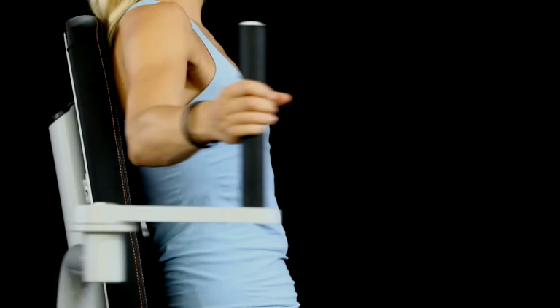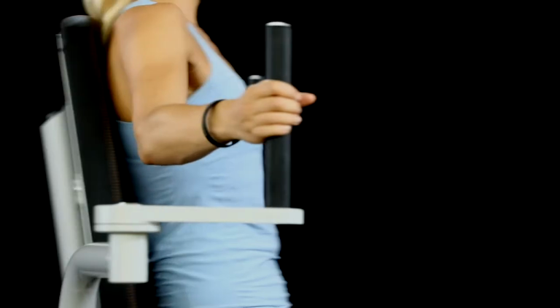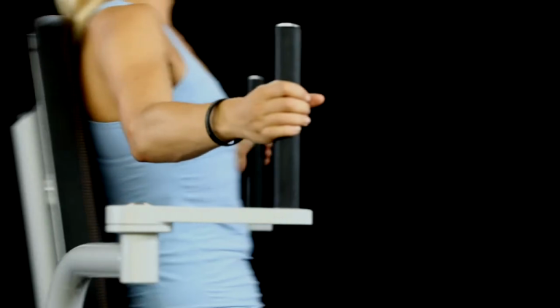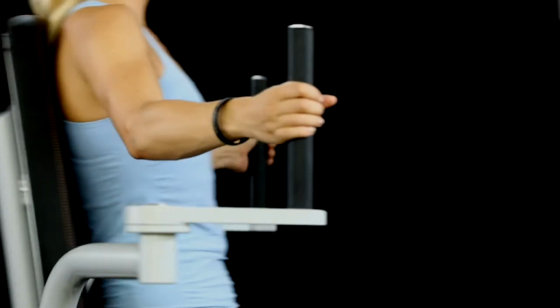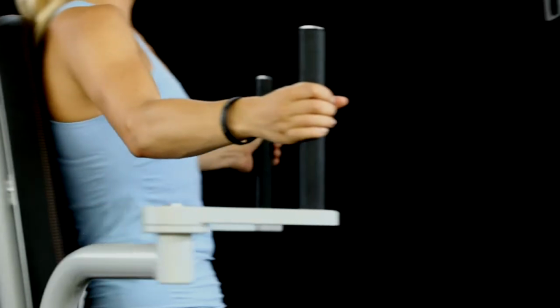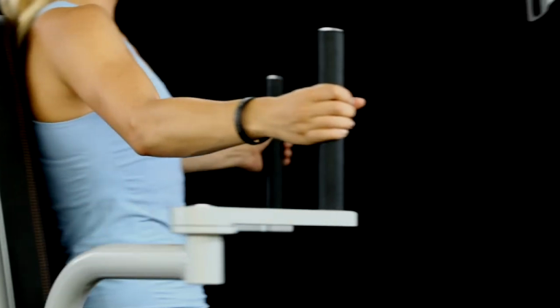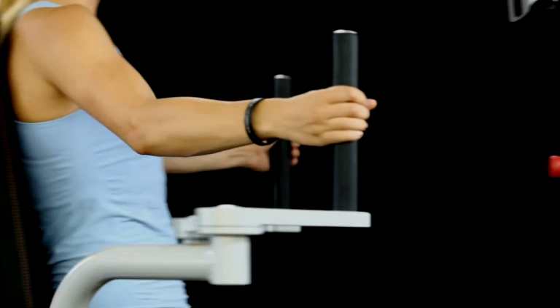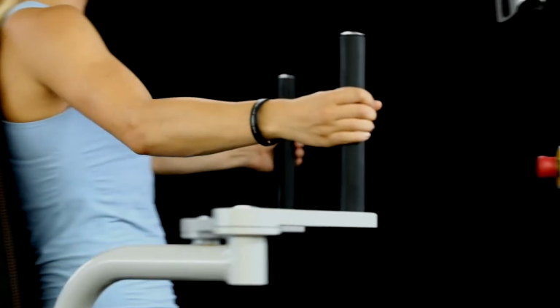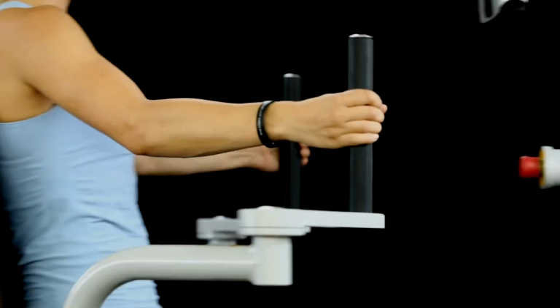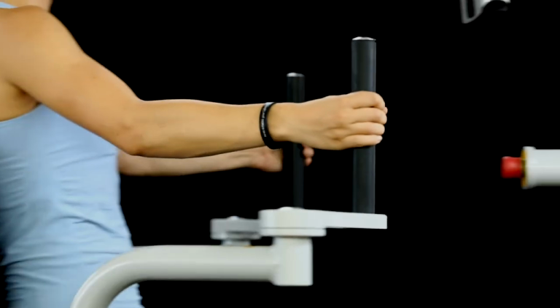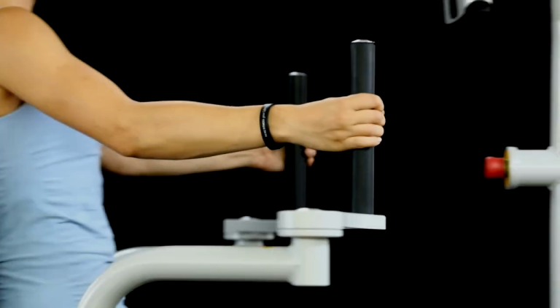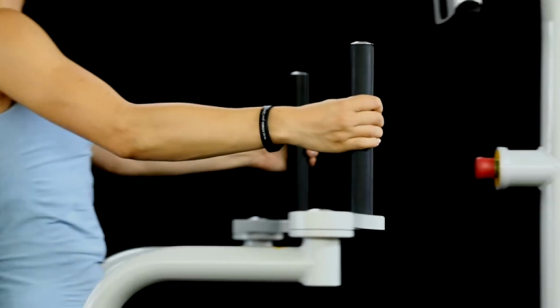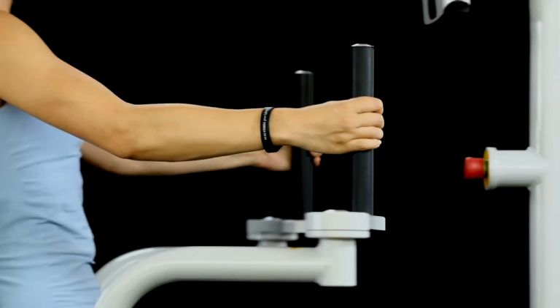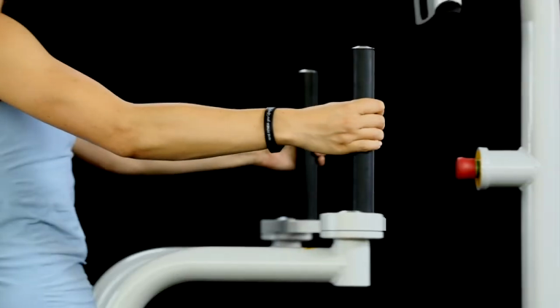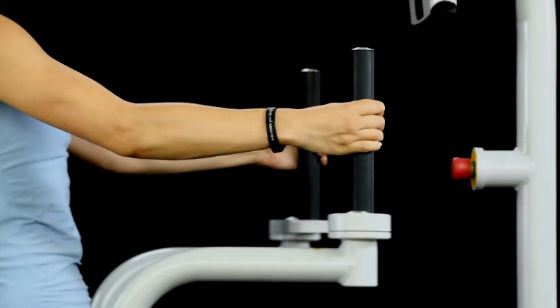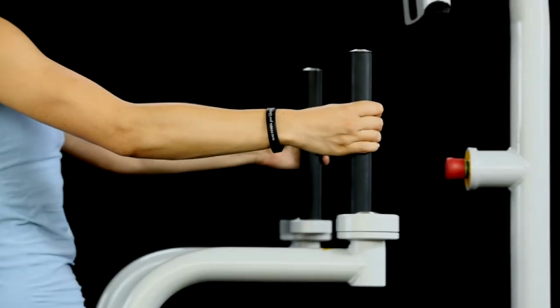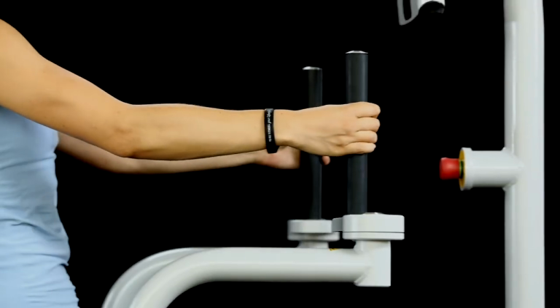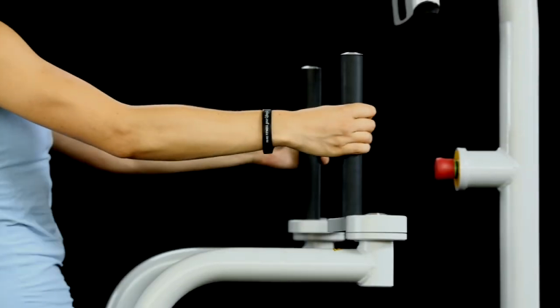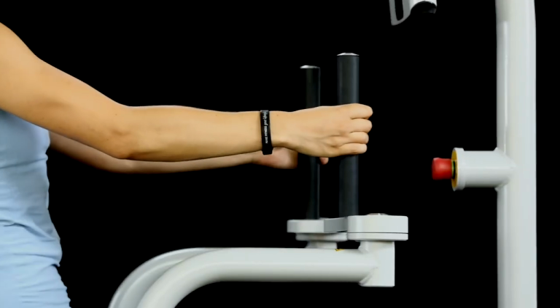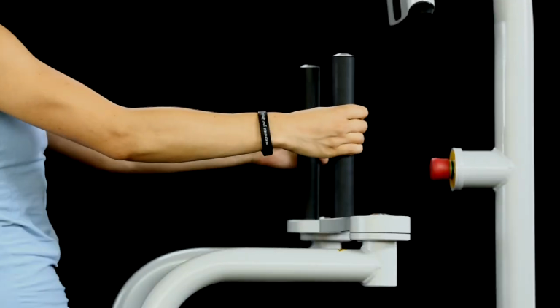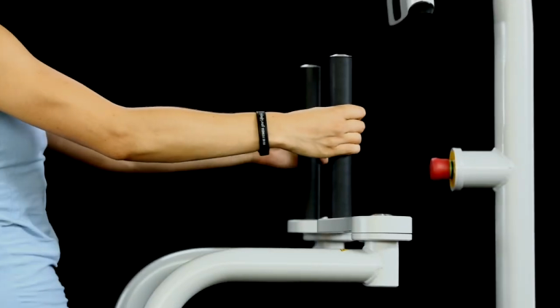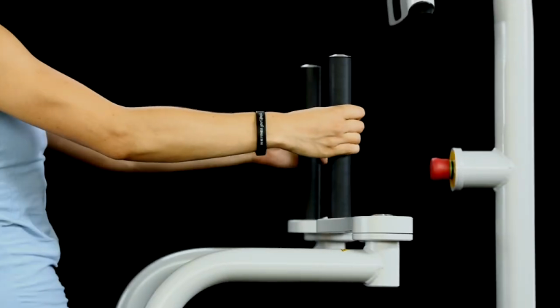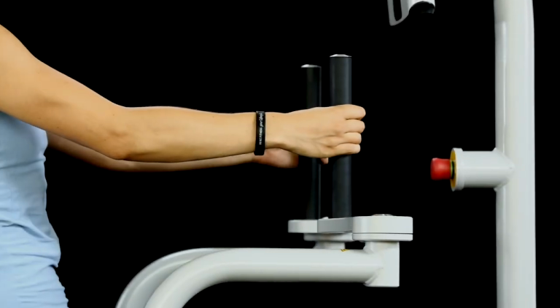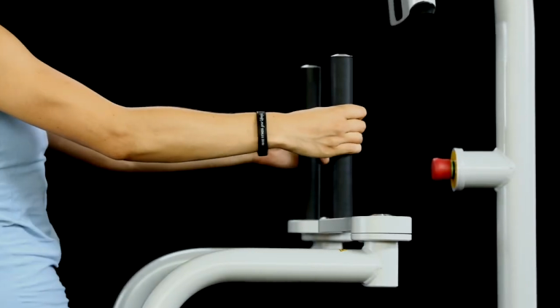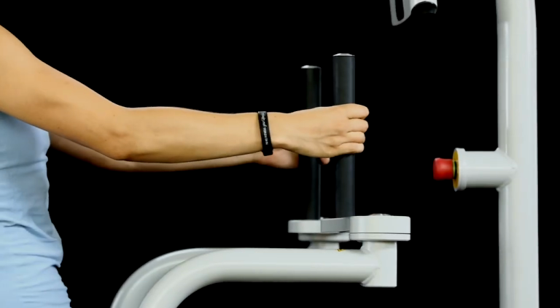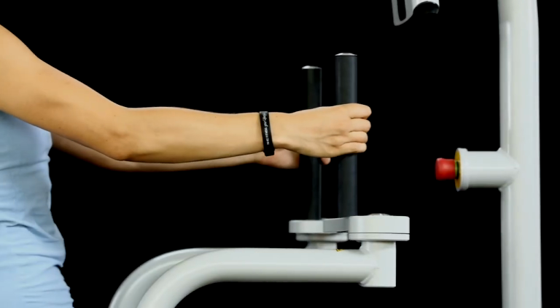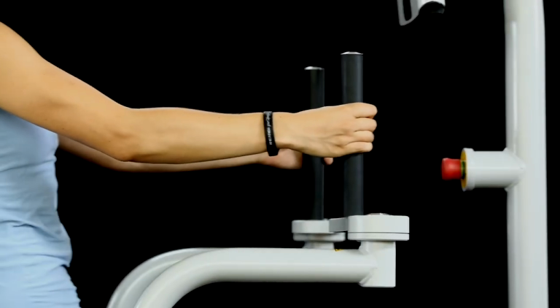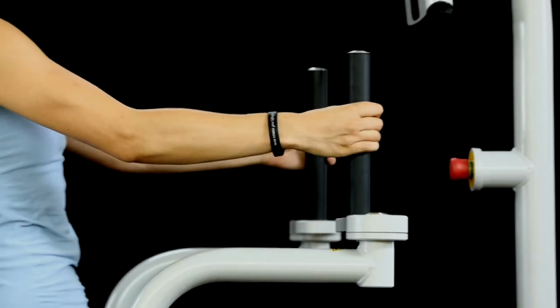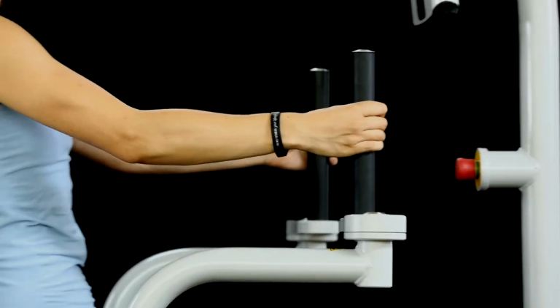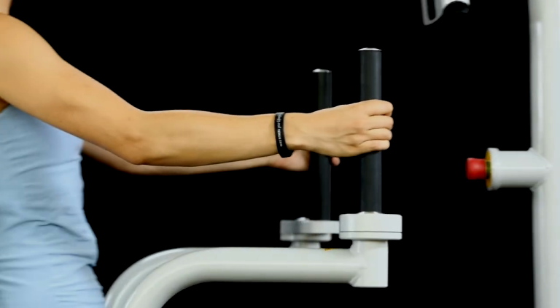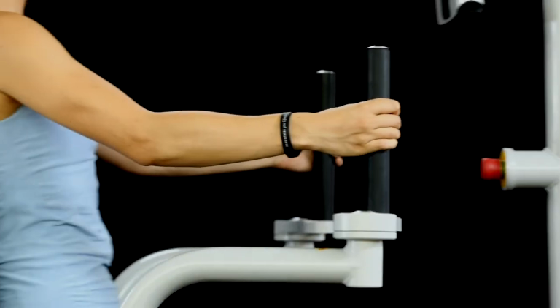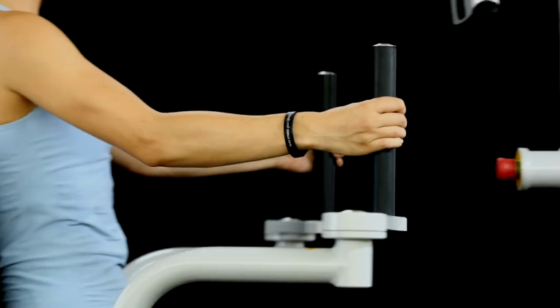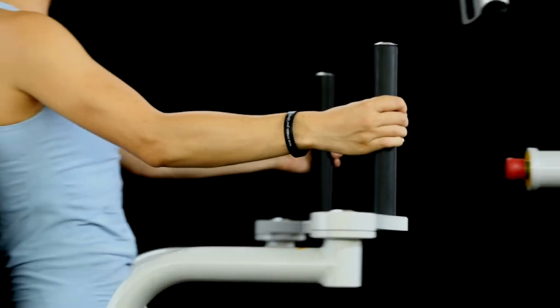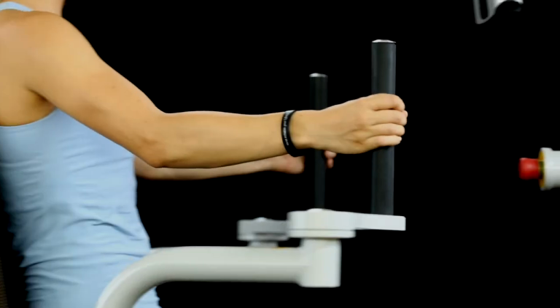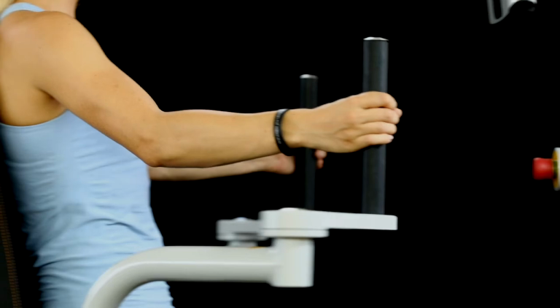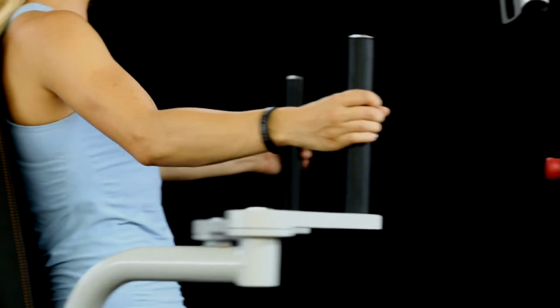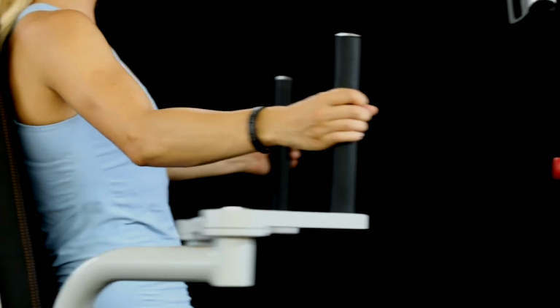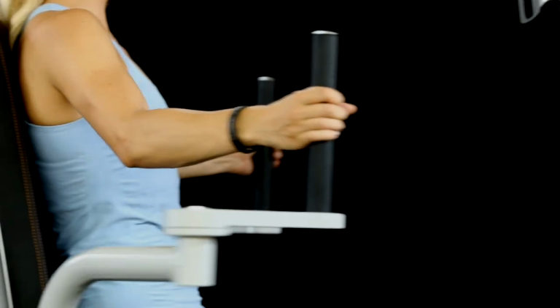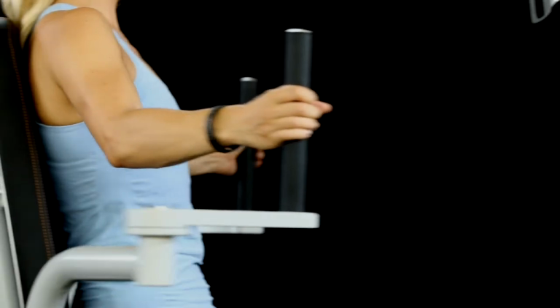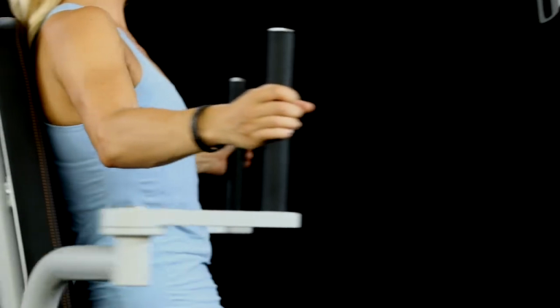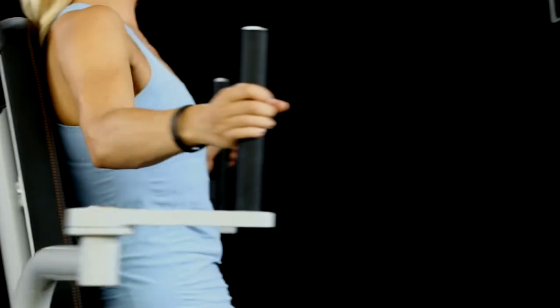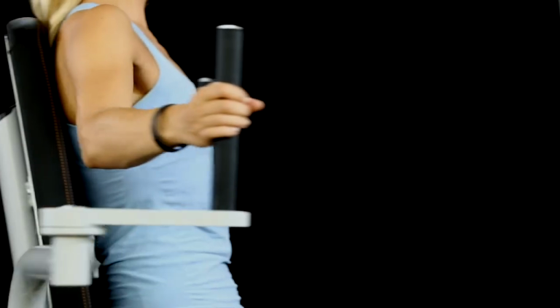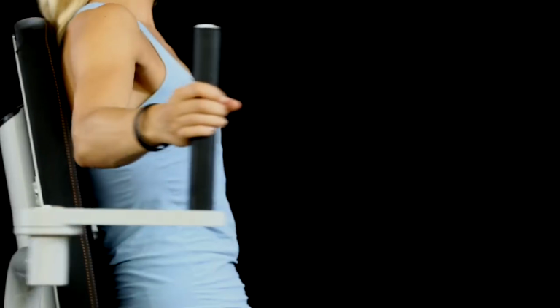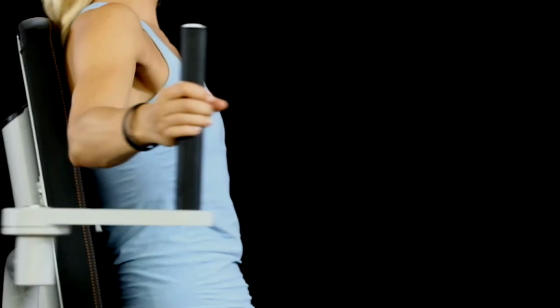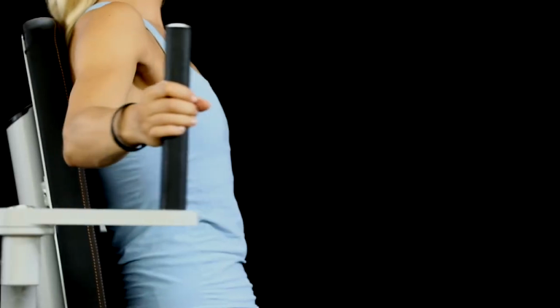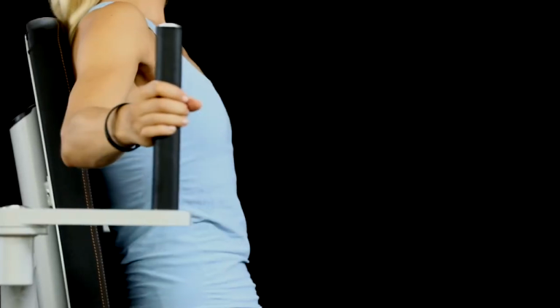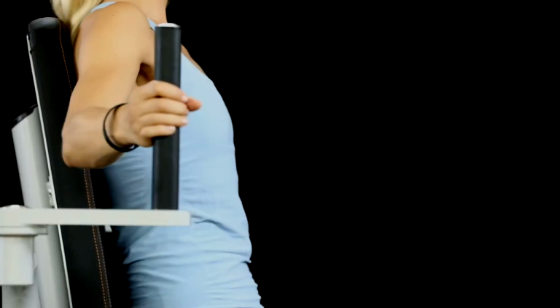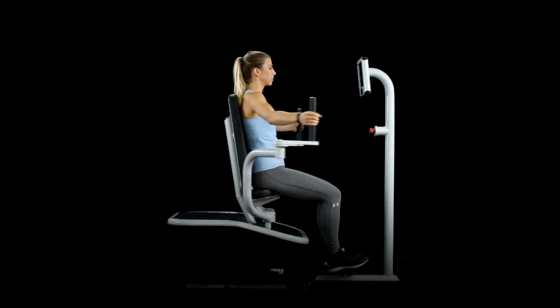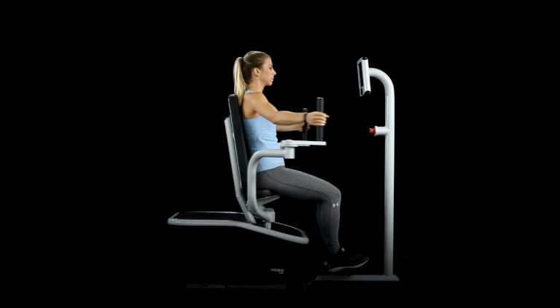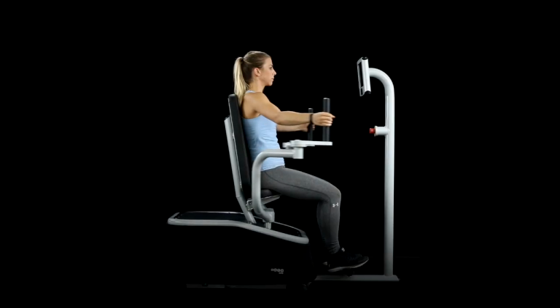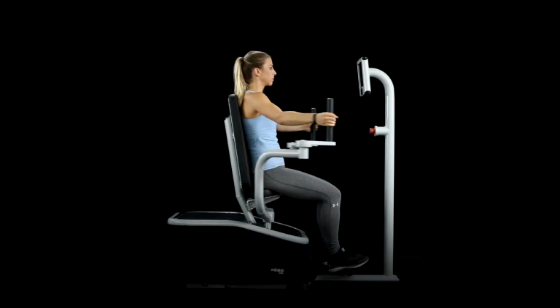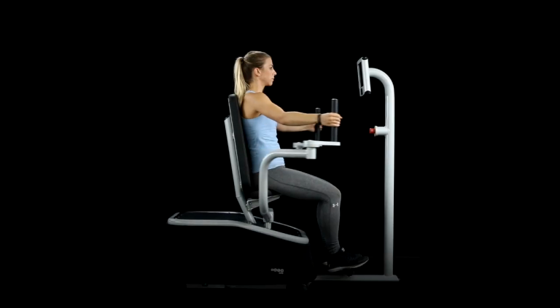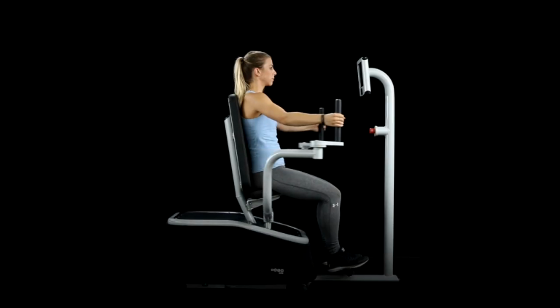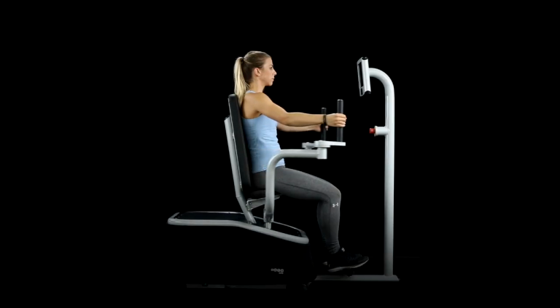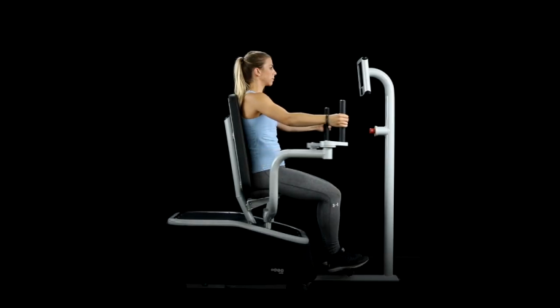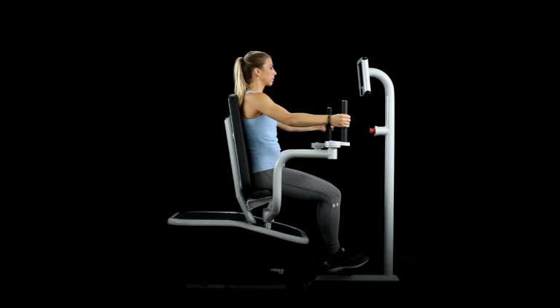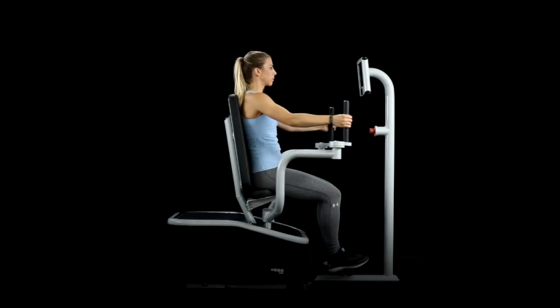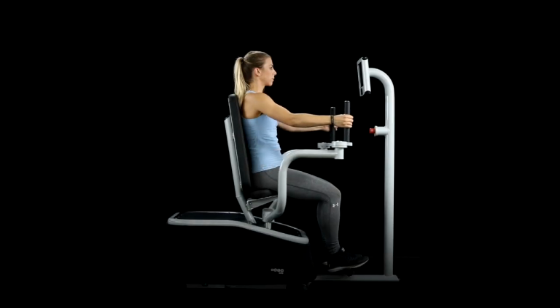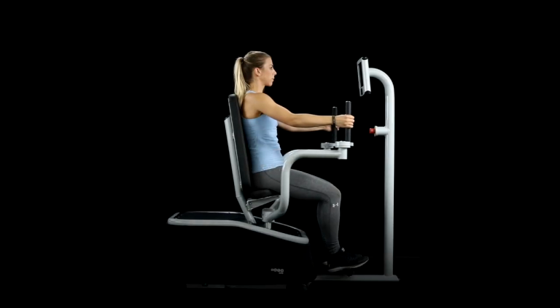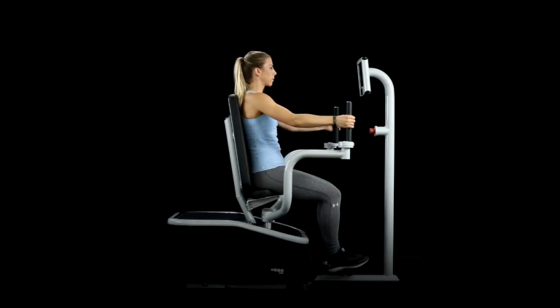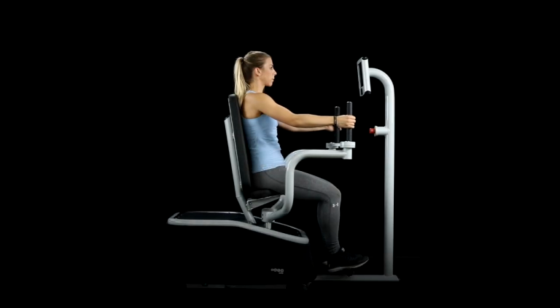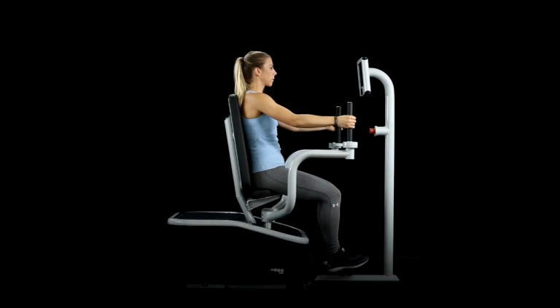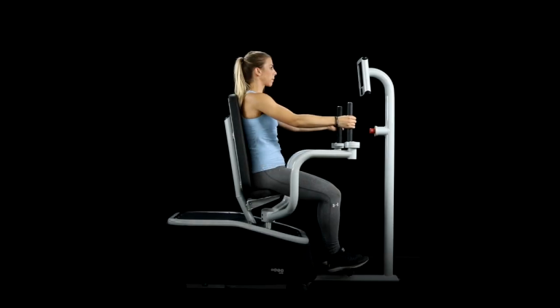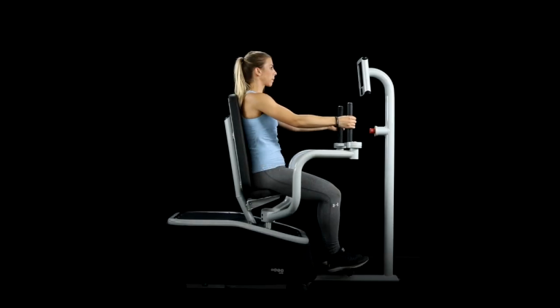Maintain a nice tall posture, keep your core engaged, and breathe as you move through the eGym Curve.